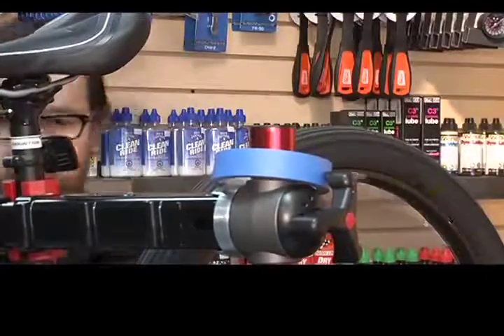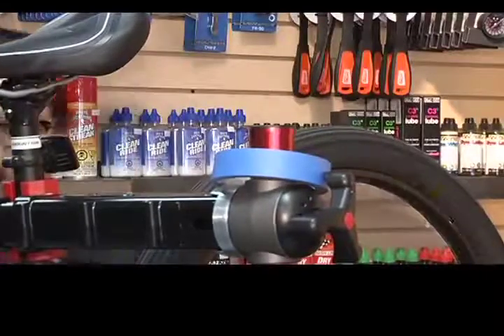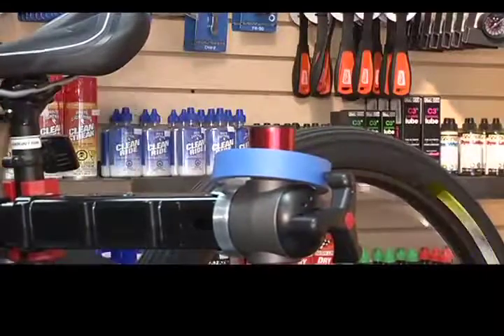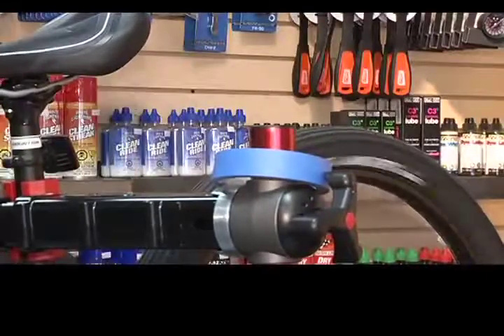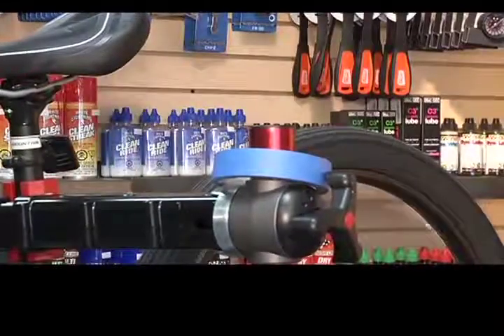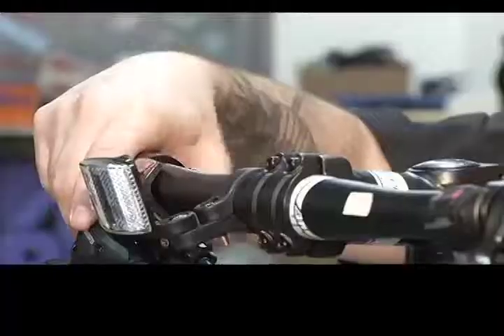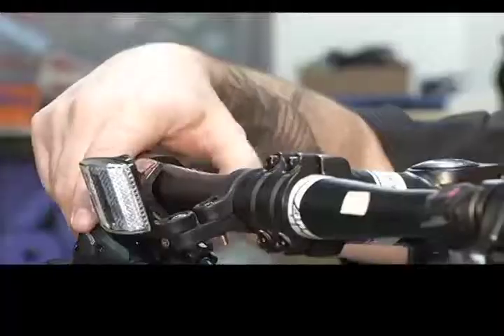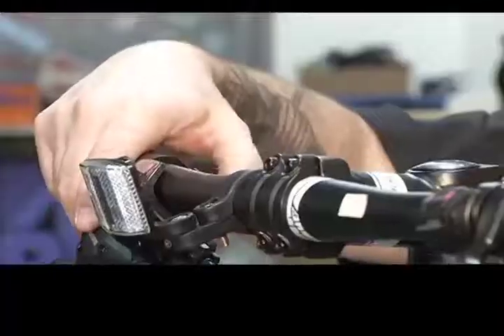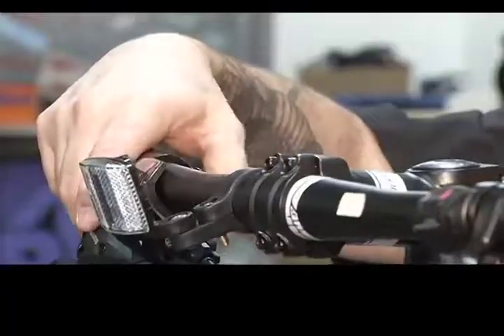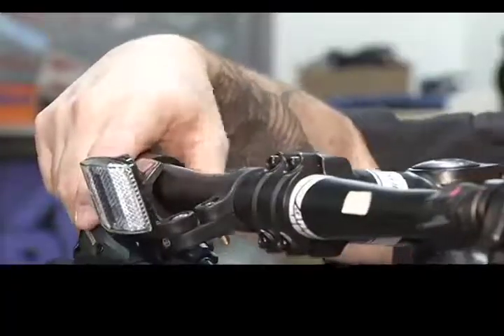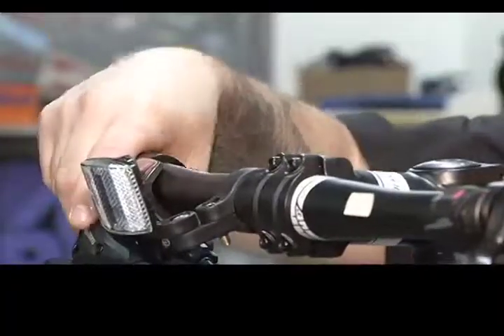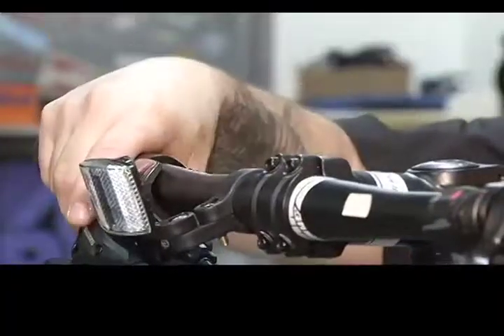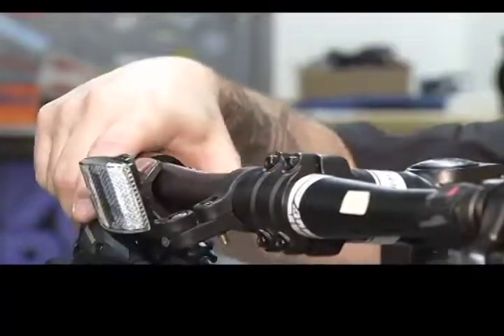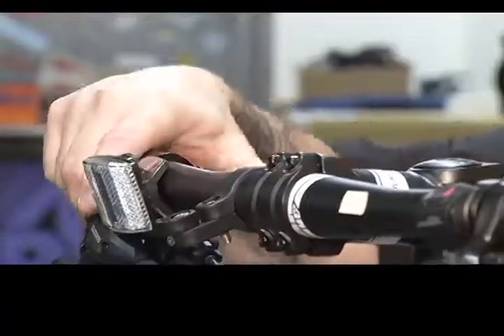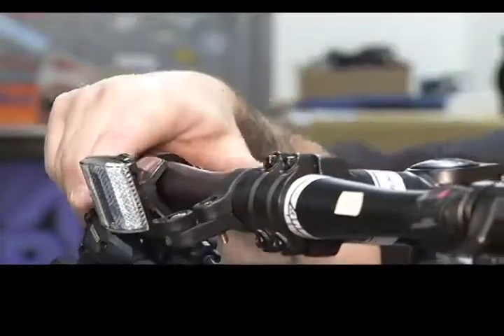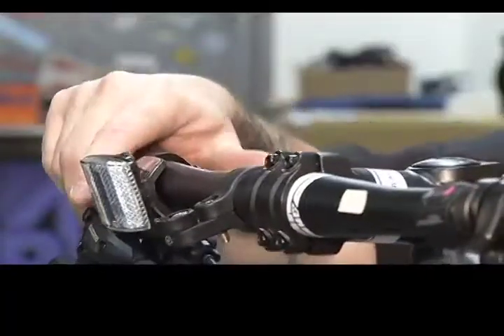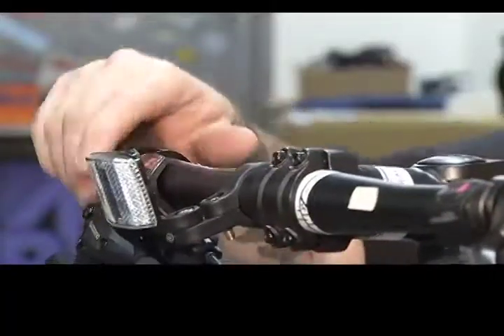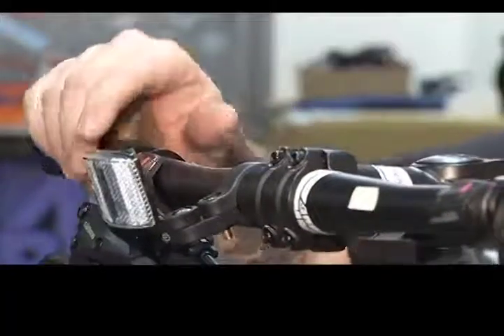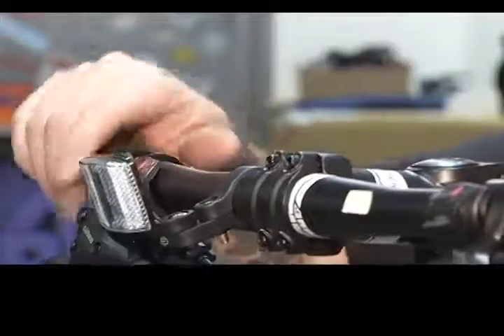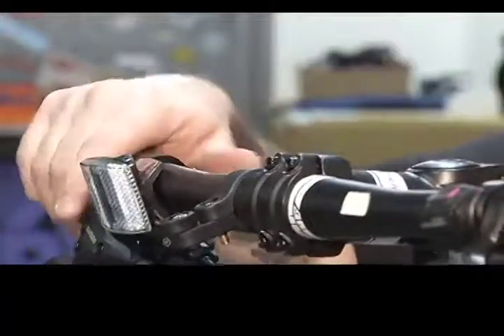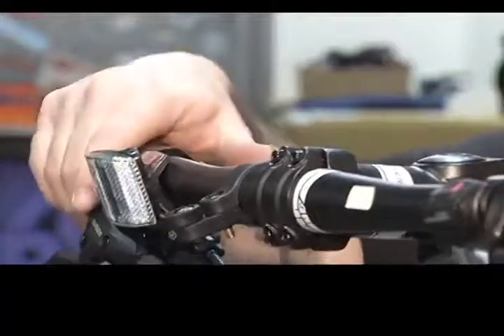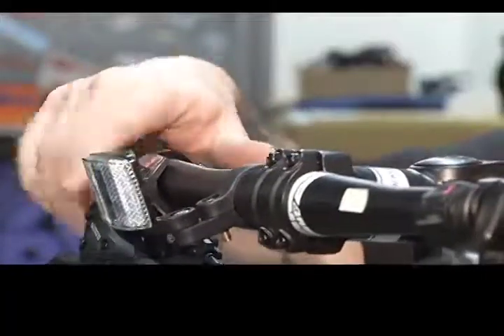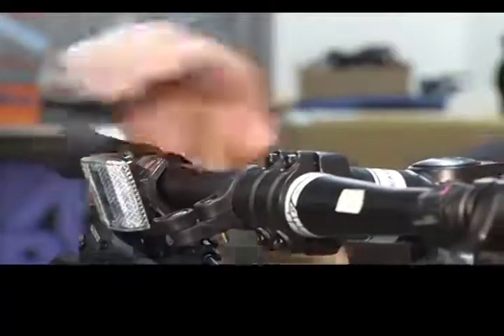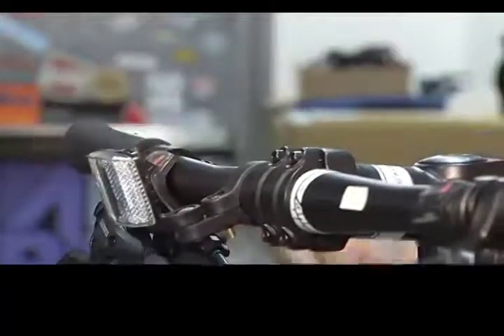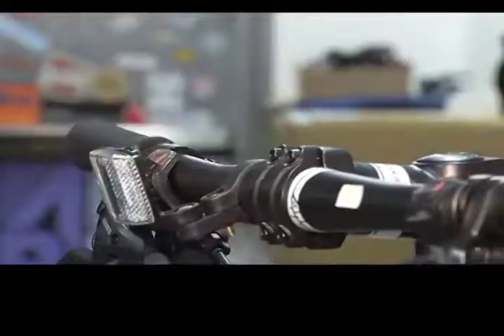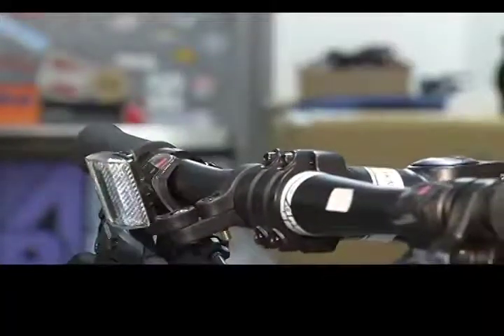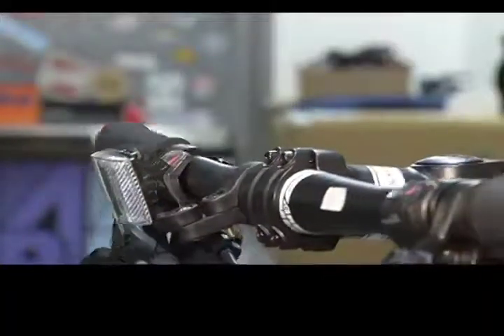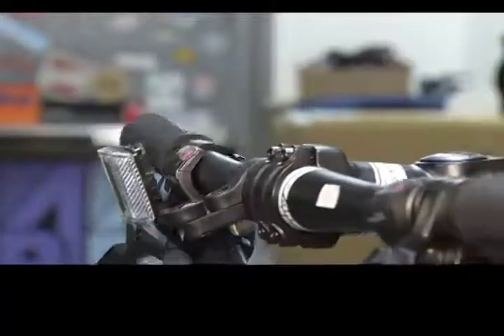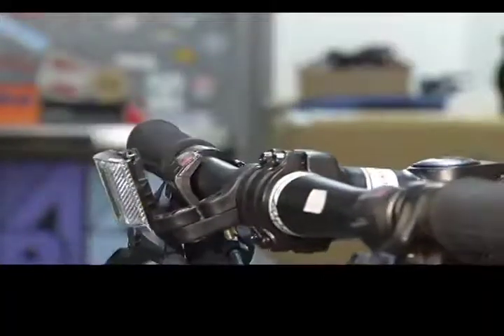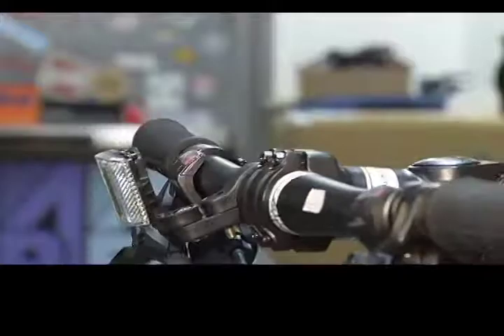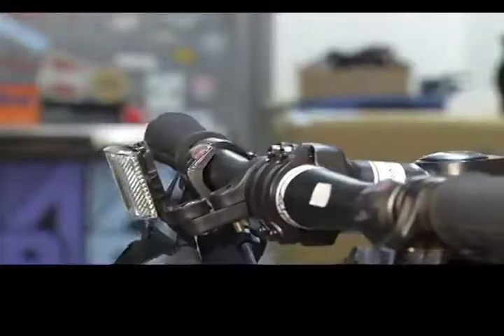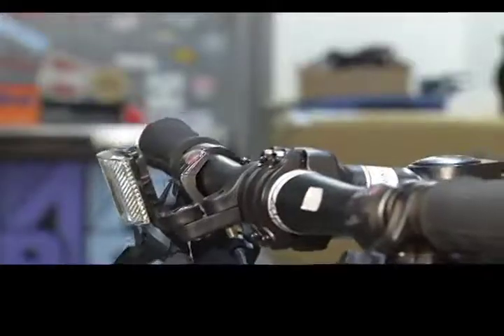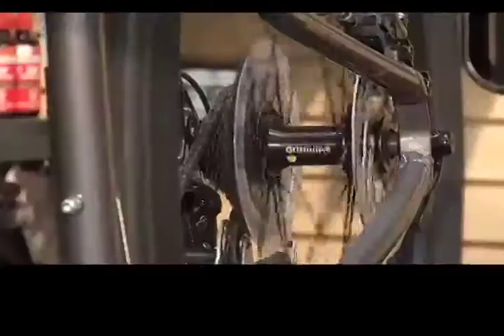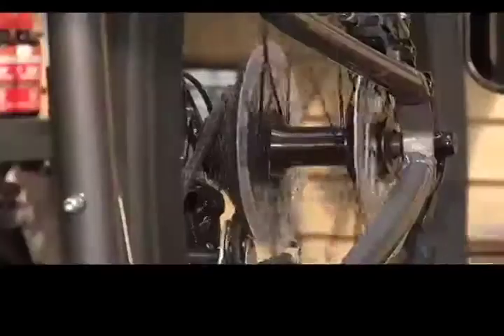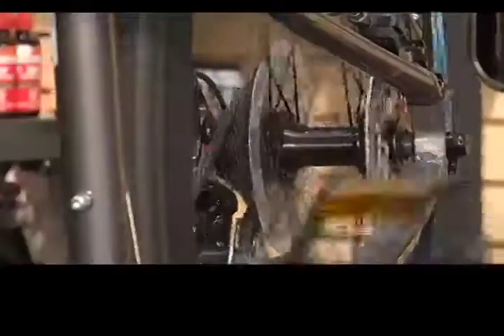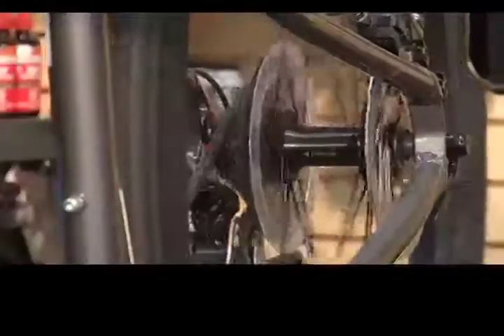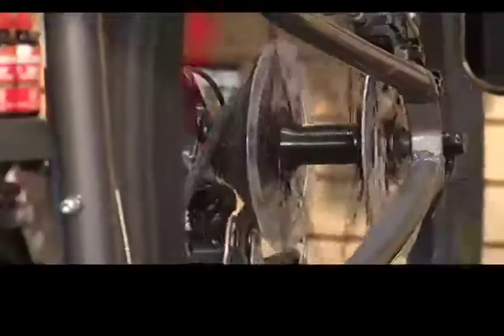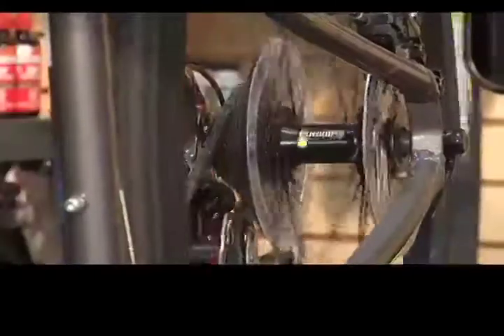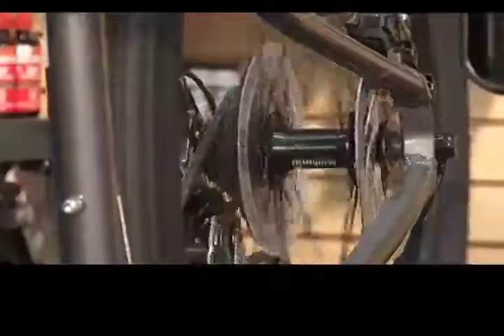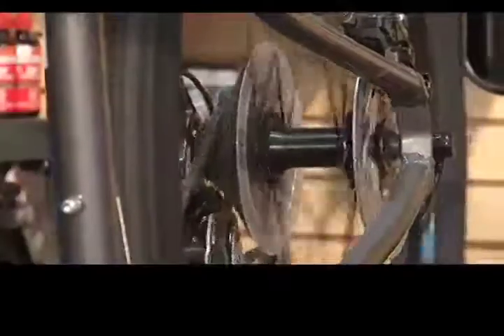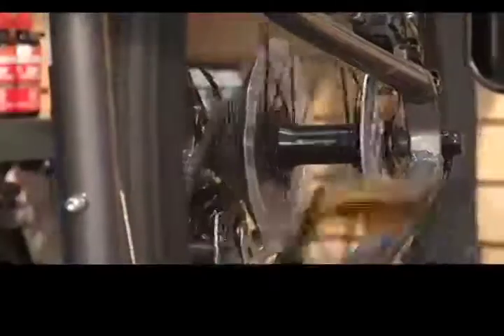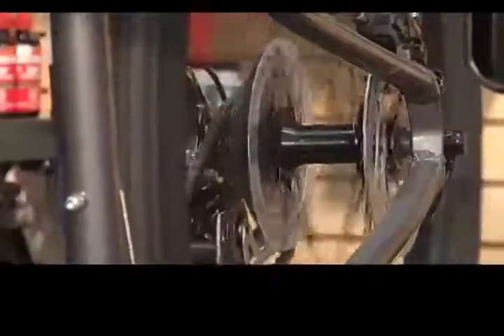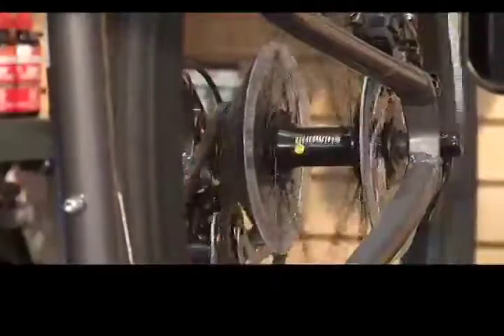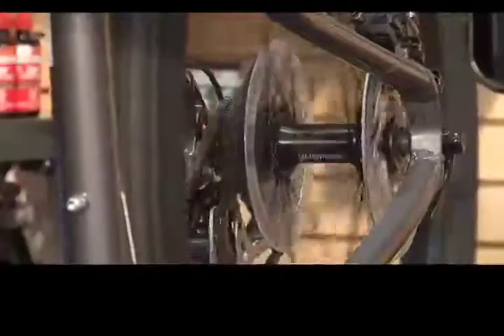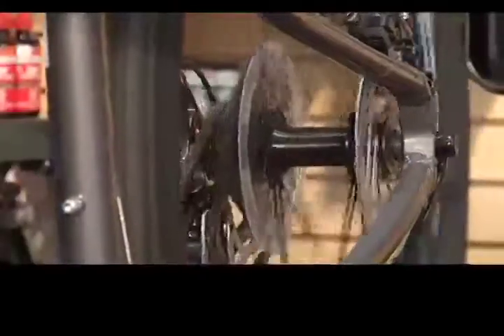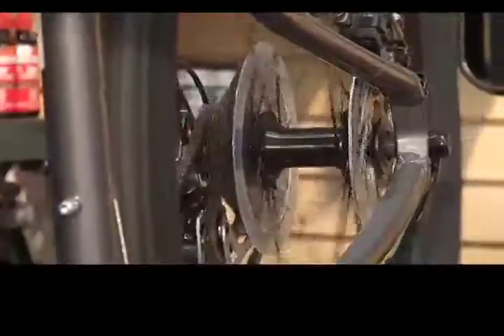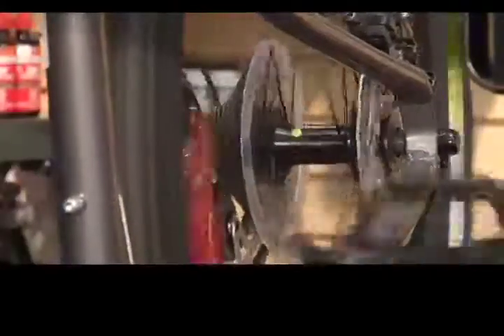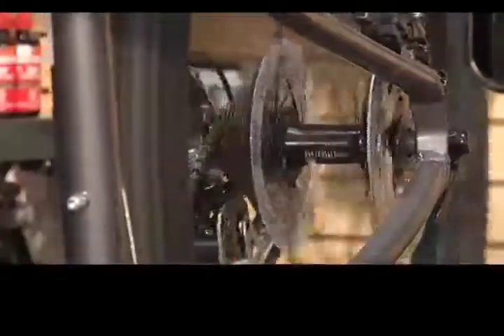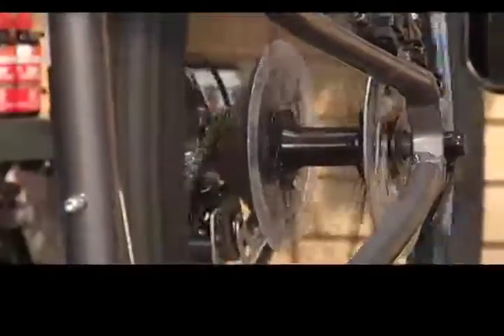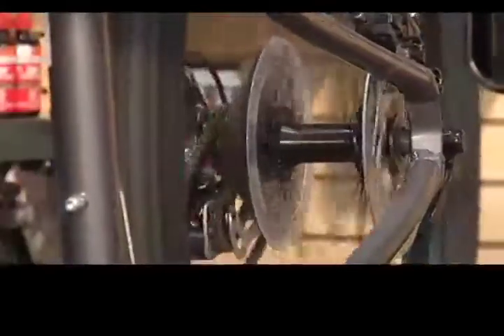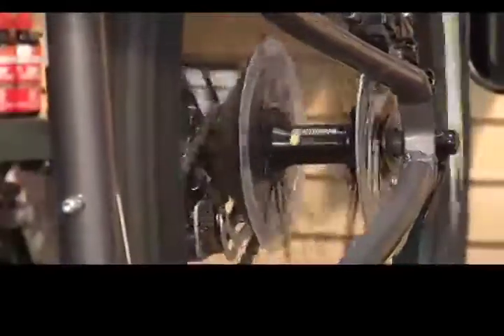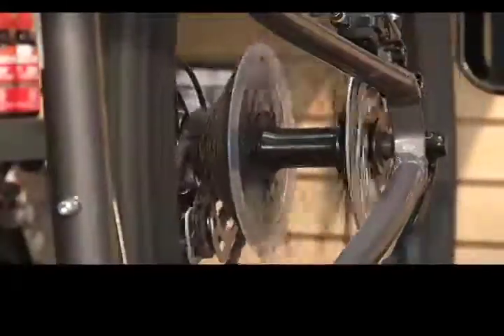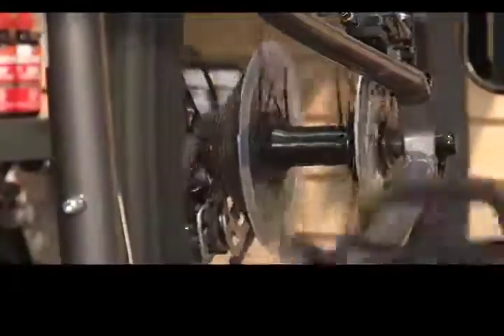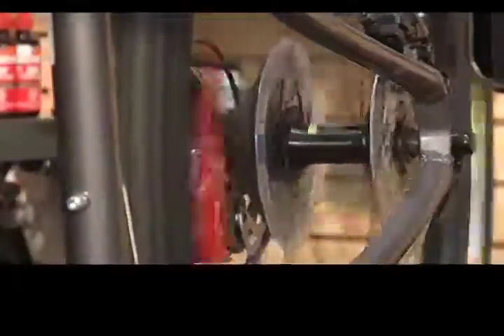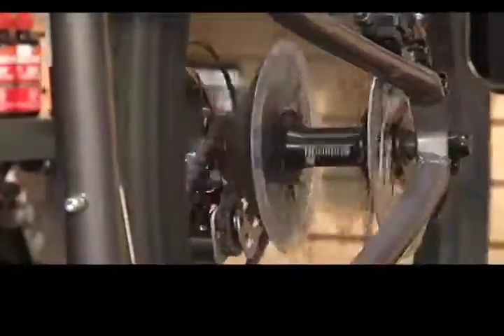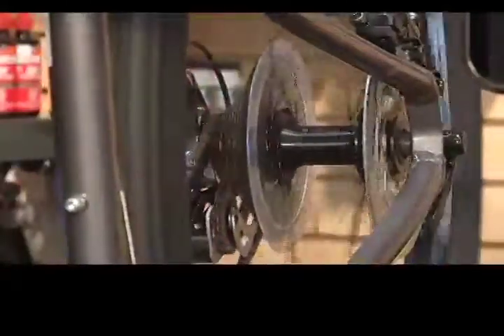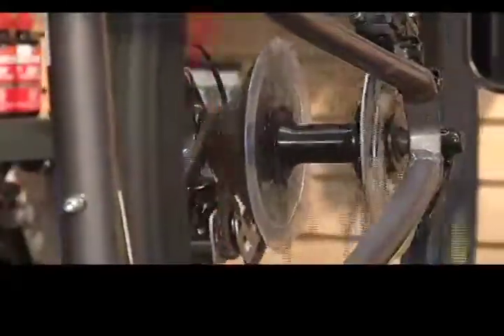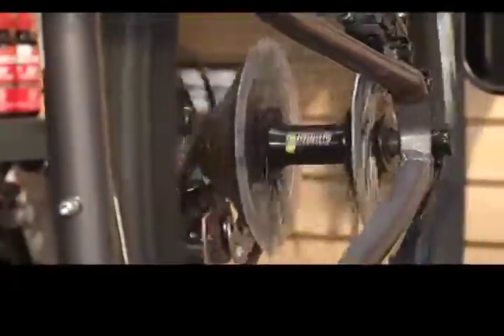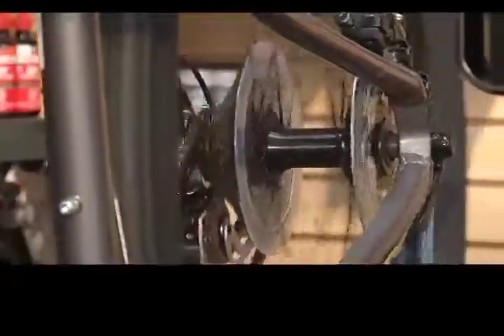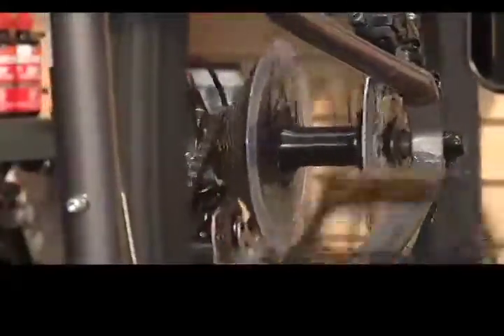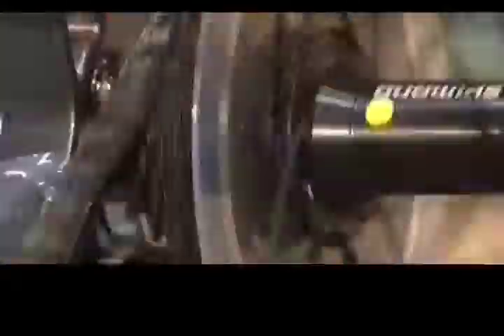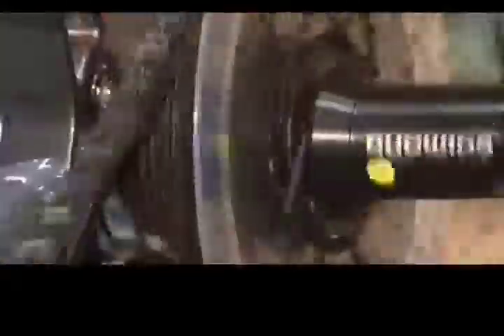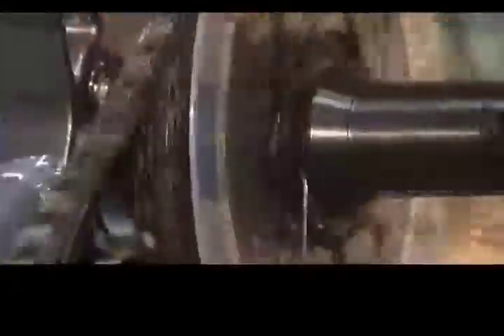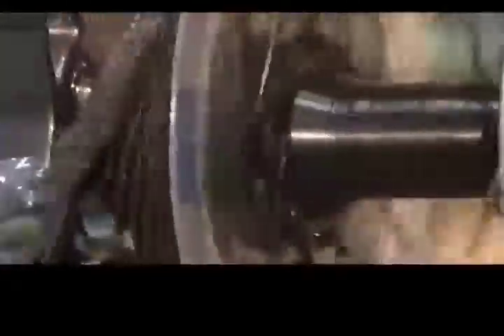Same with rim brakes — just keep them free of dirt and debris. A simple physical look can easily tell you if there's anything on them.